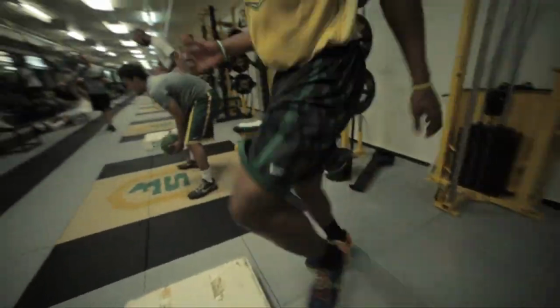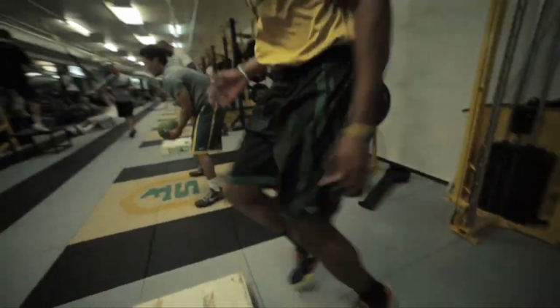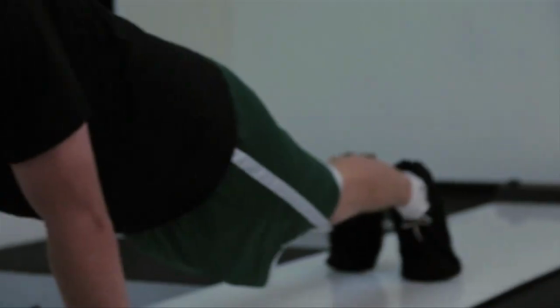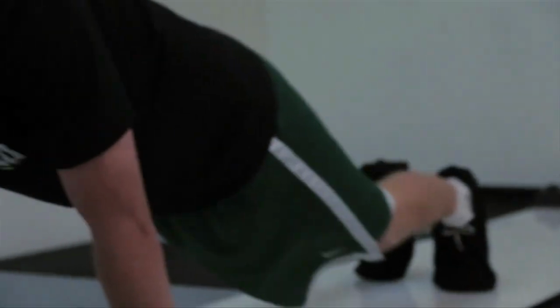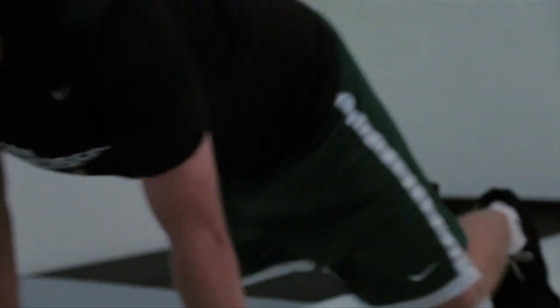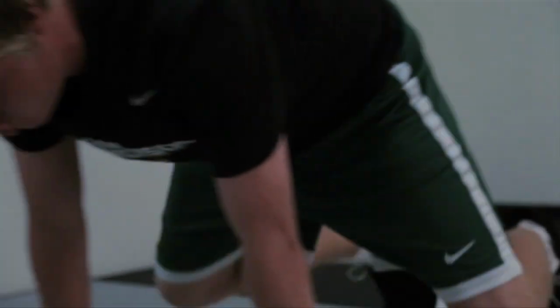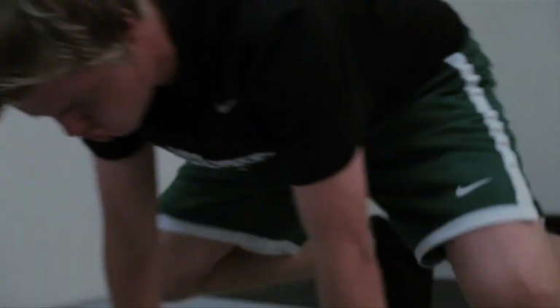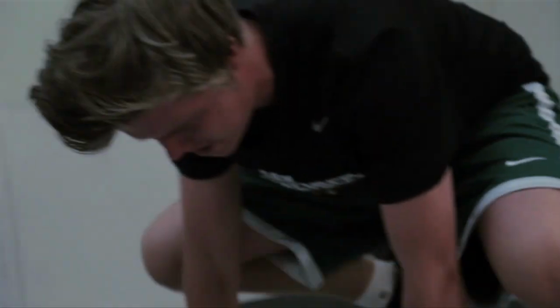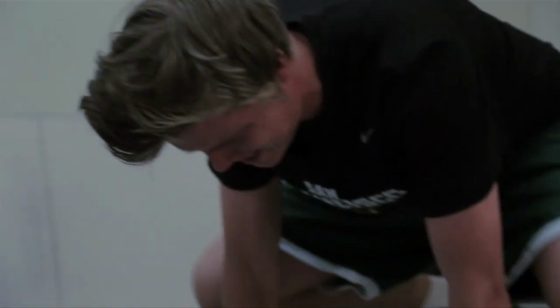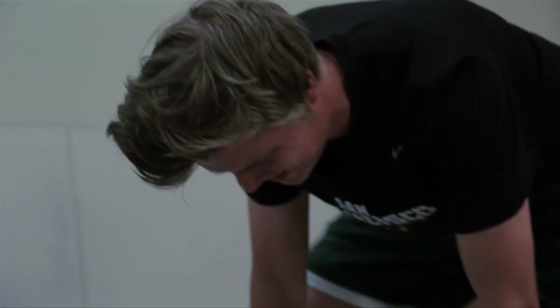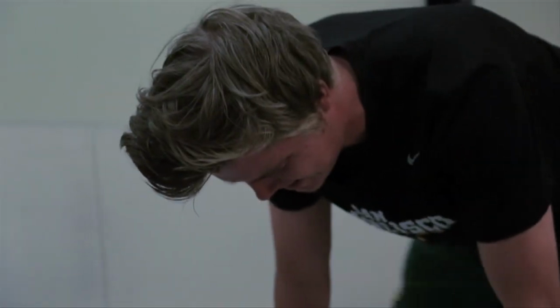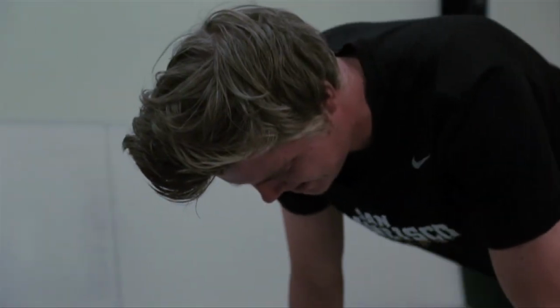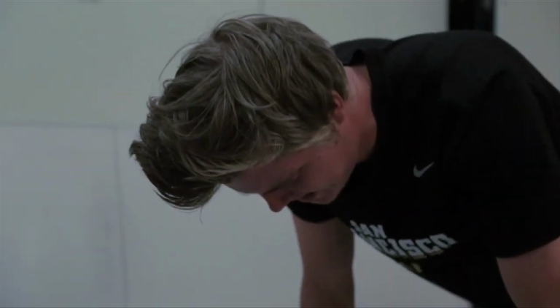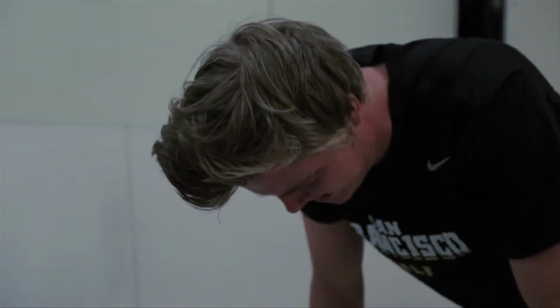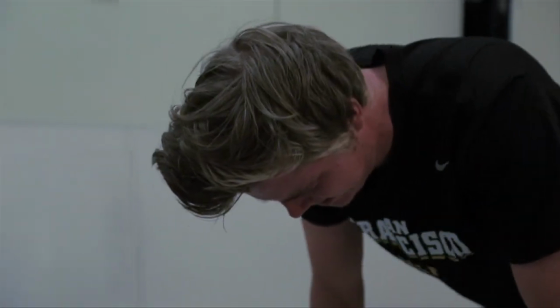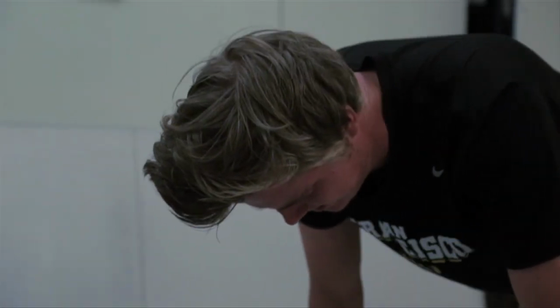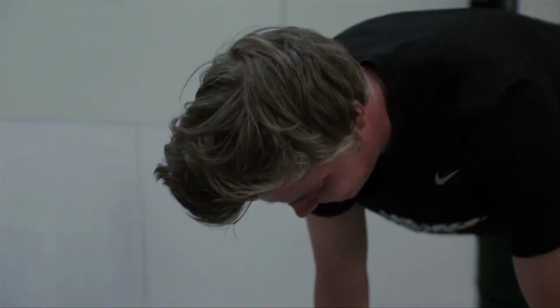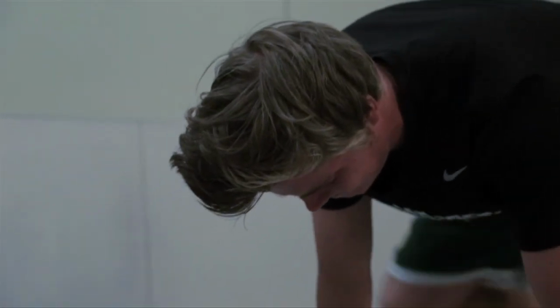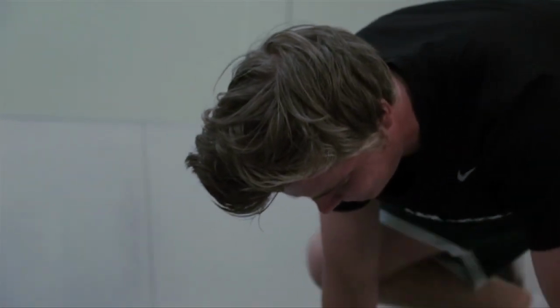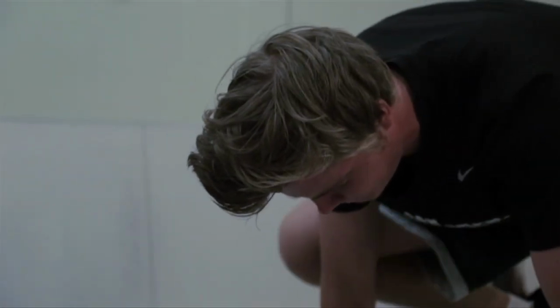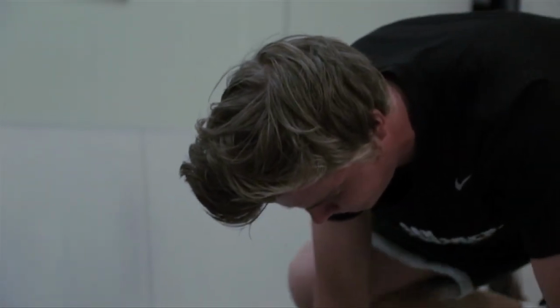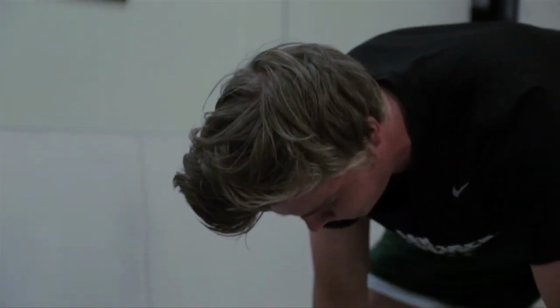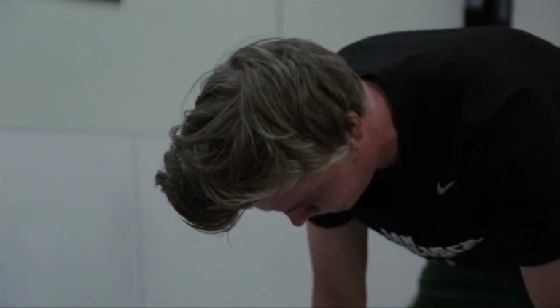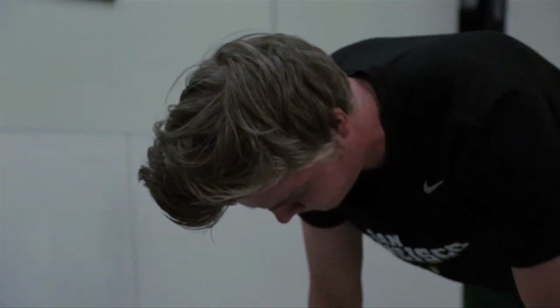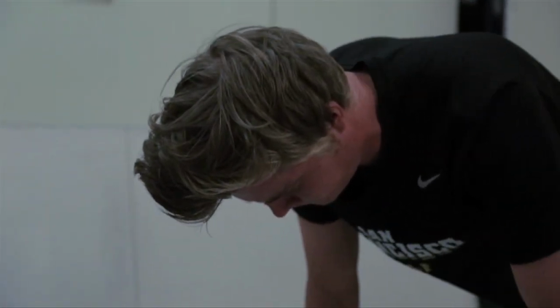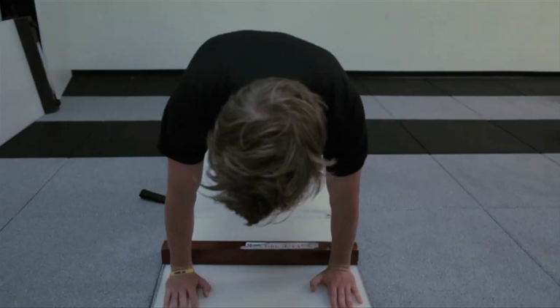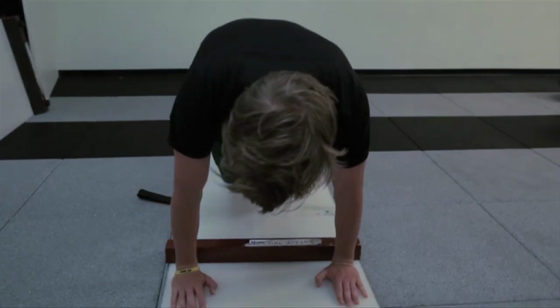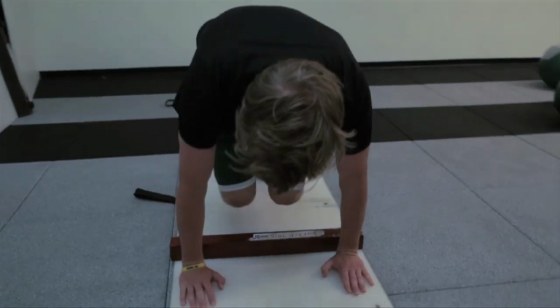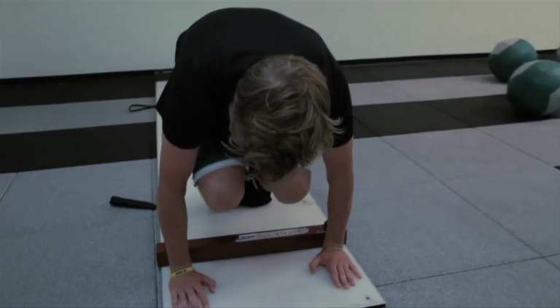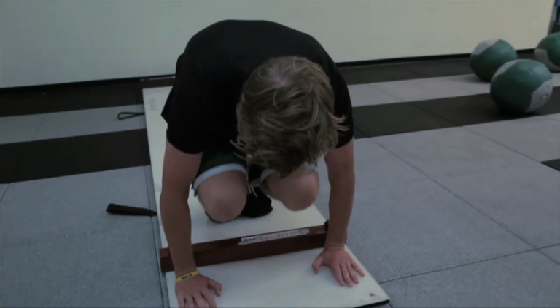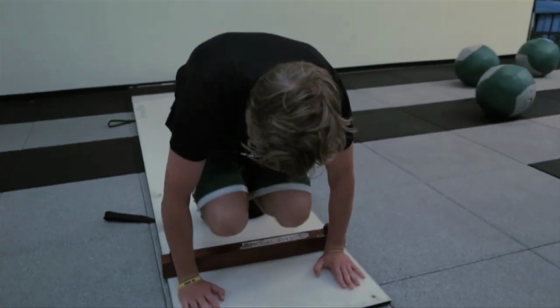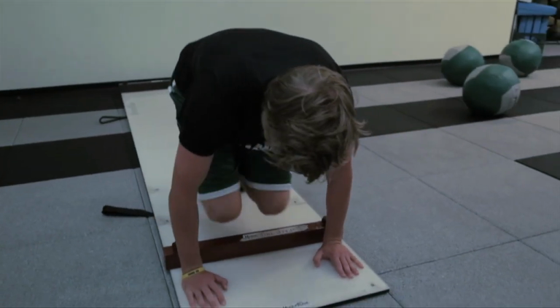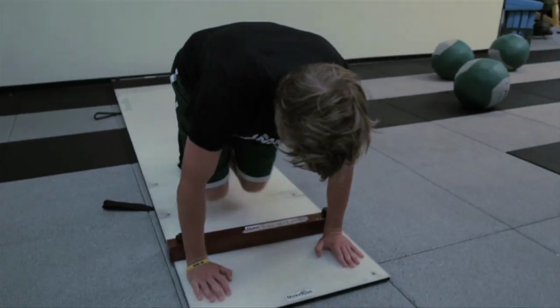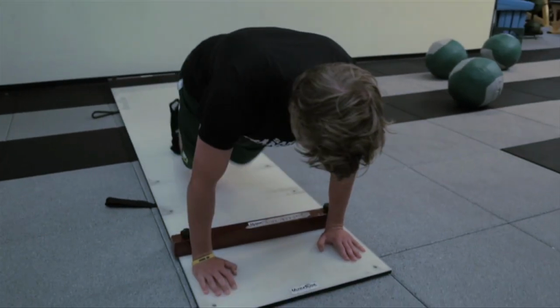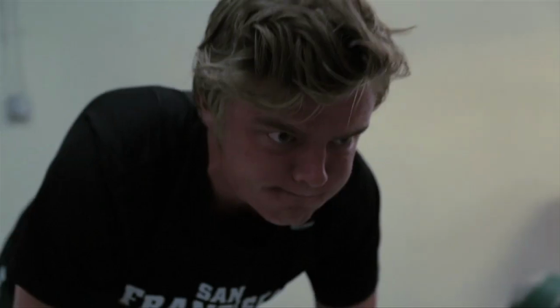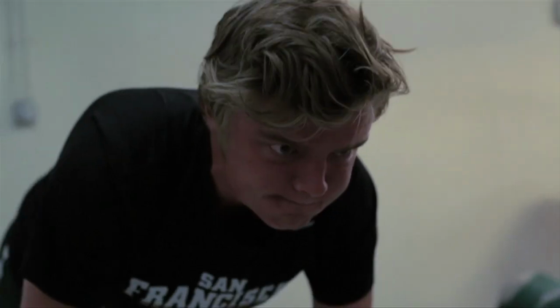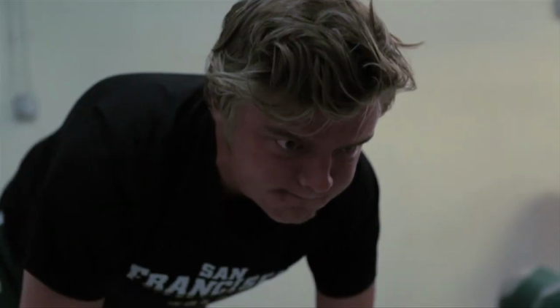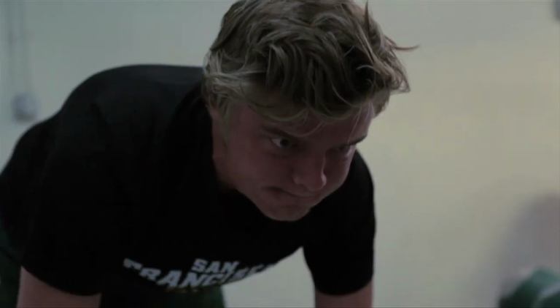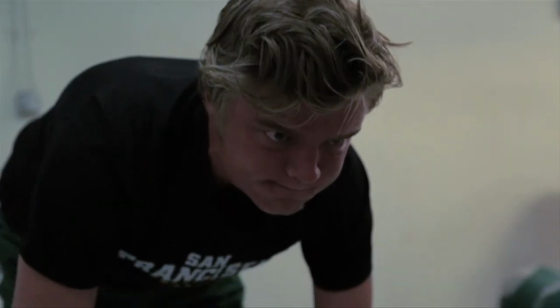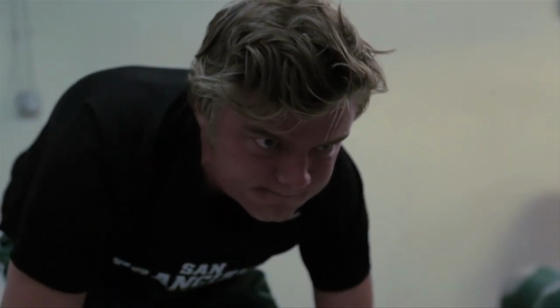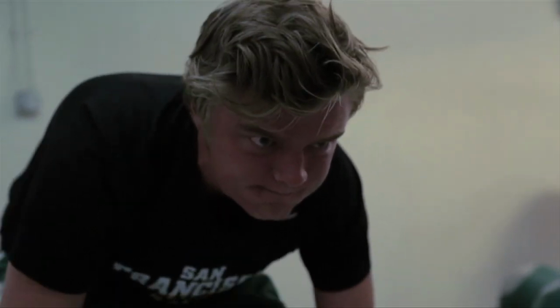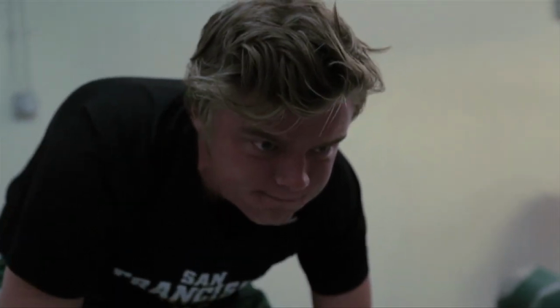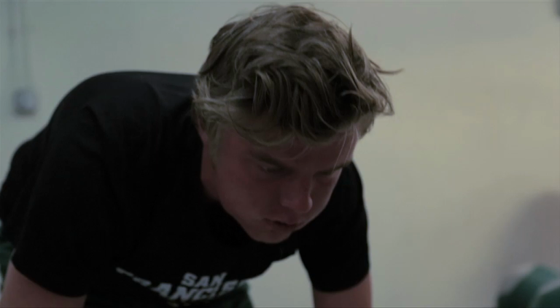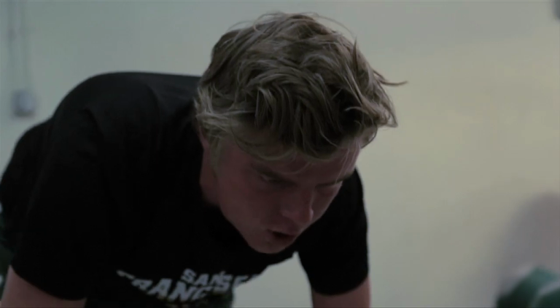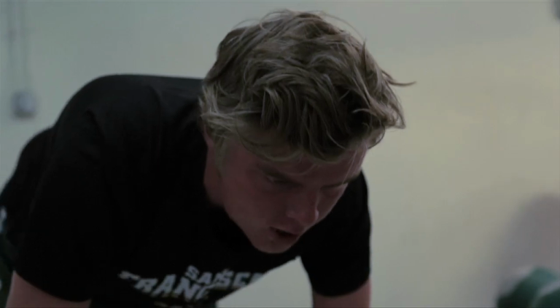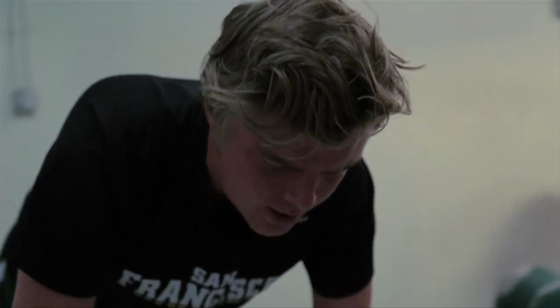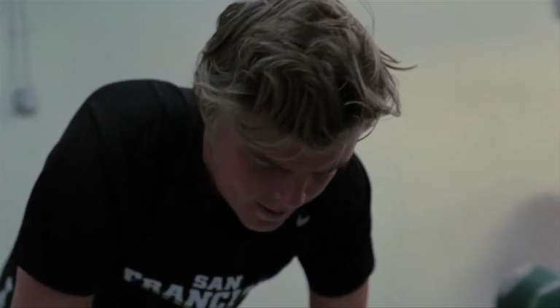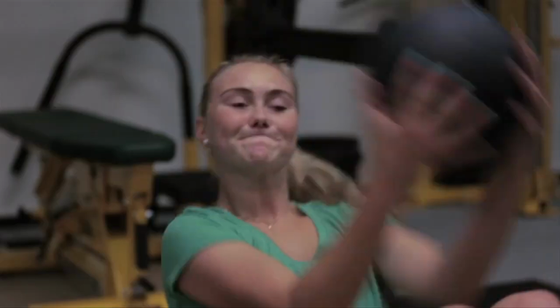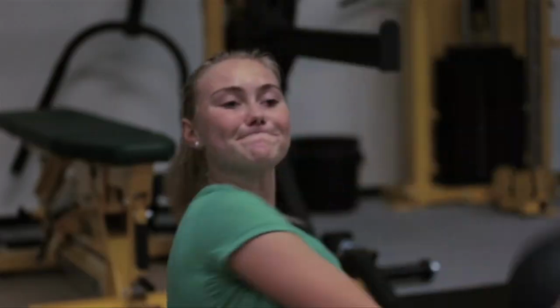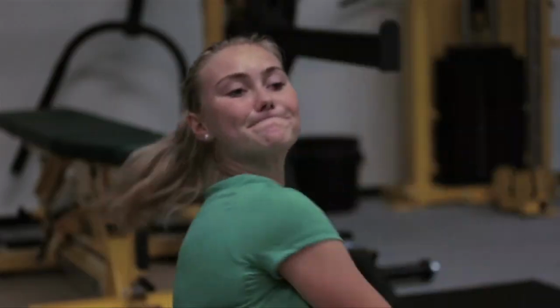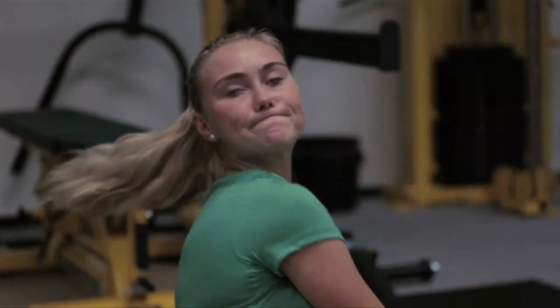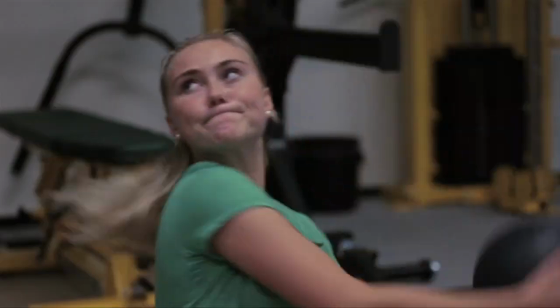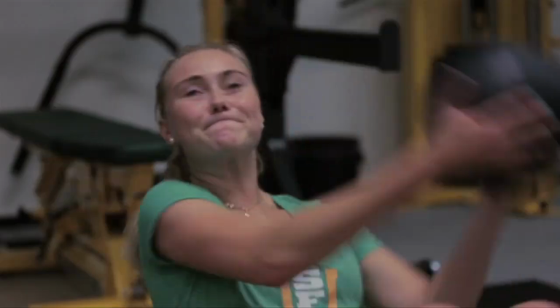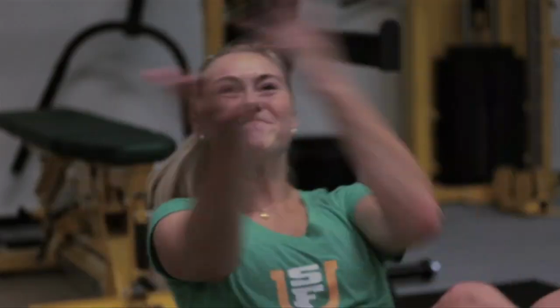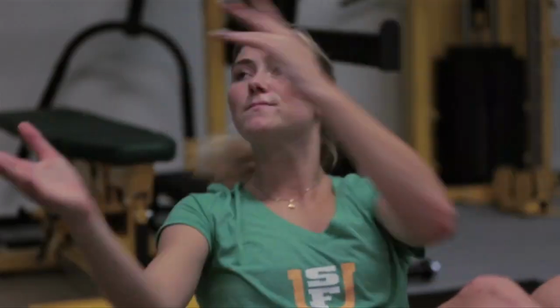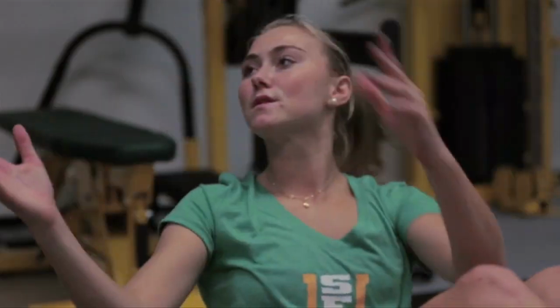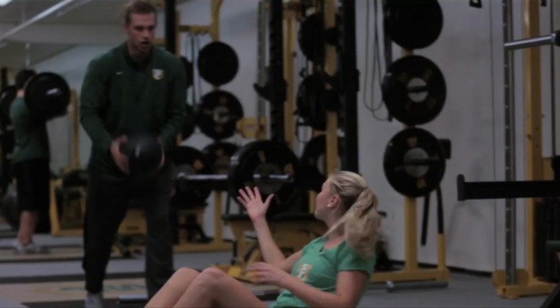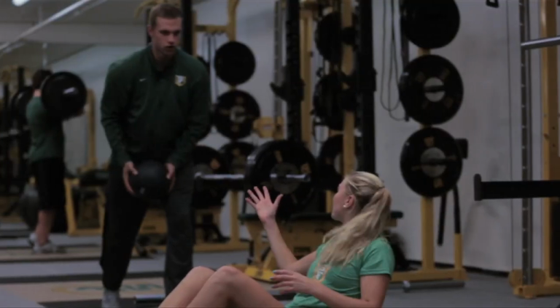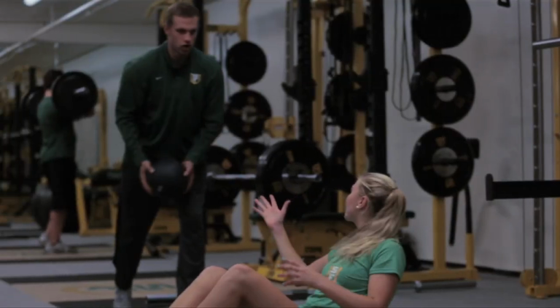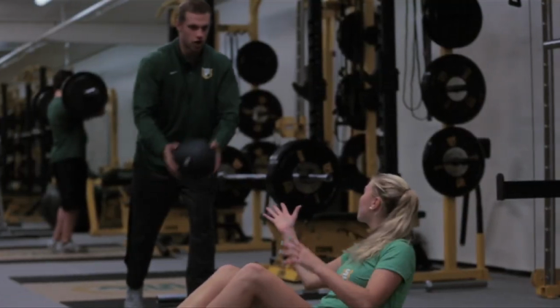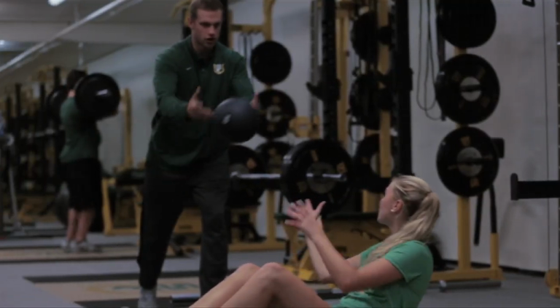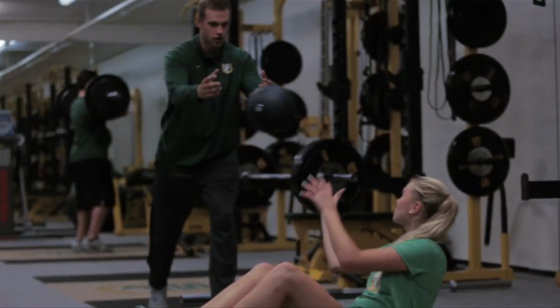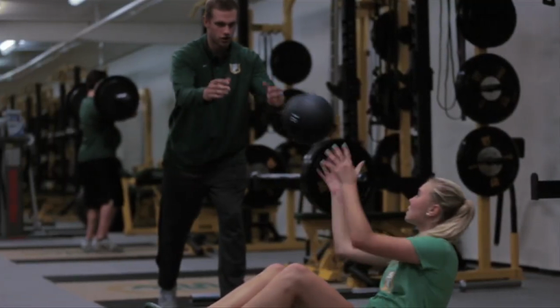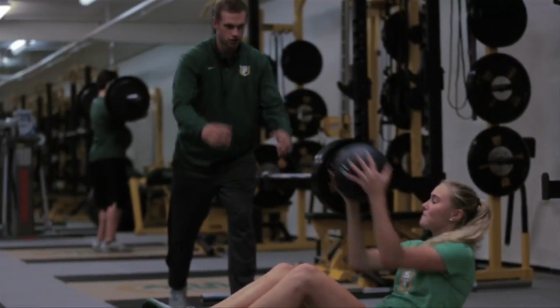We're really excited about this weight room and what it's going to do for our student athletes. We want to step ahead and we want to take the WCC.